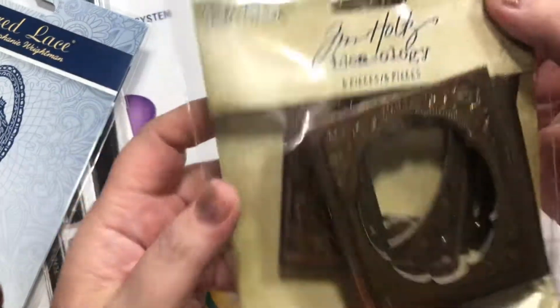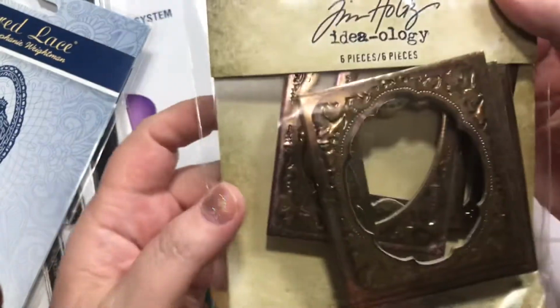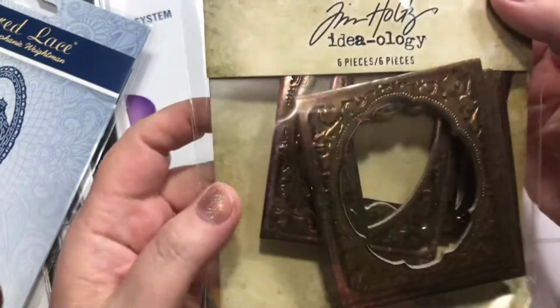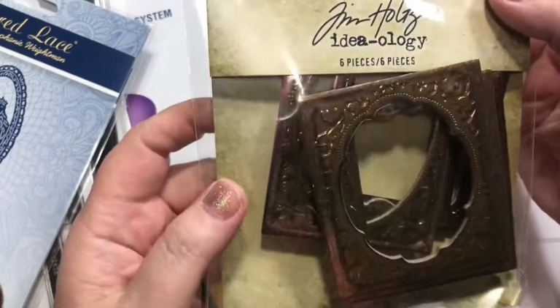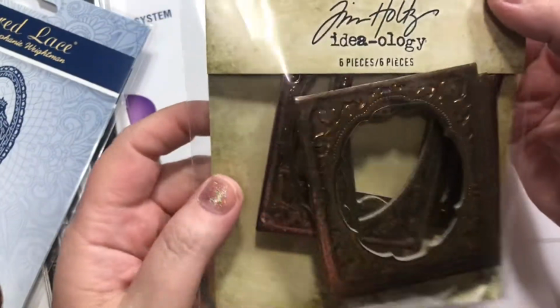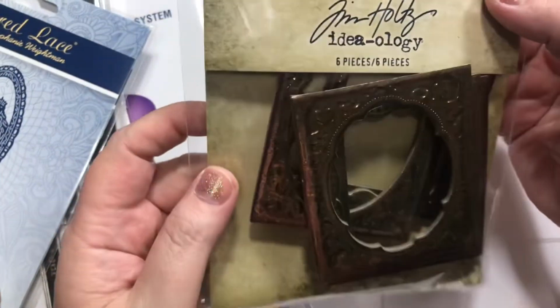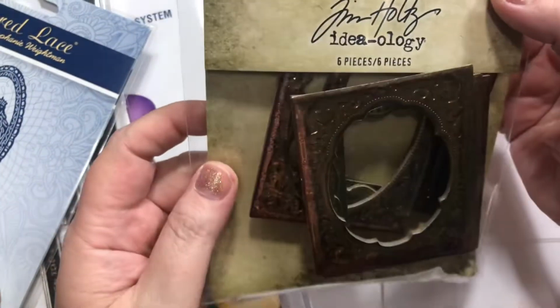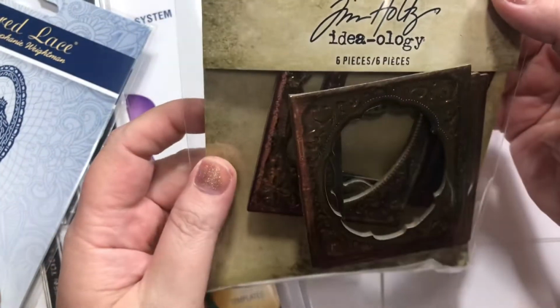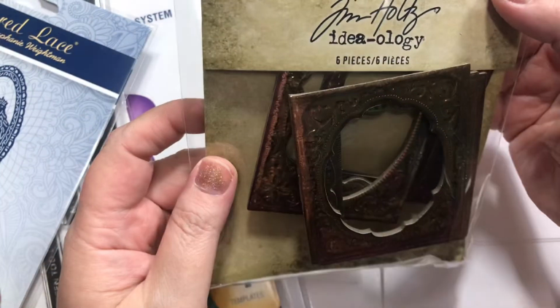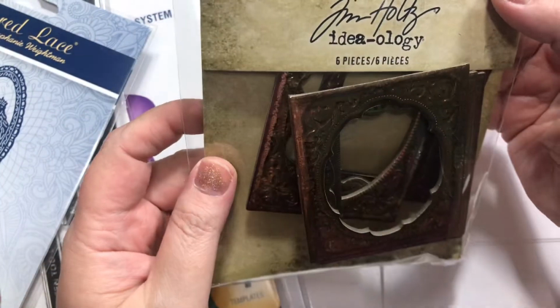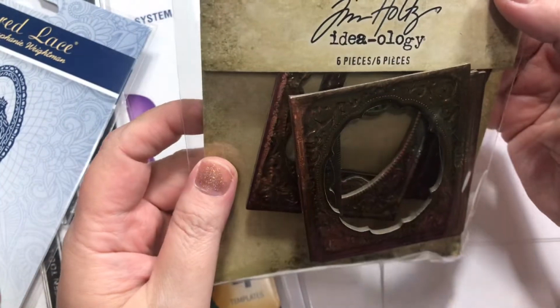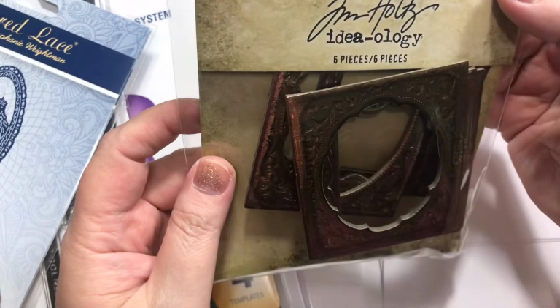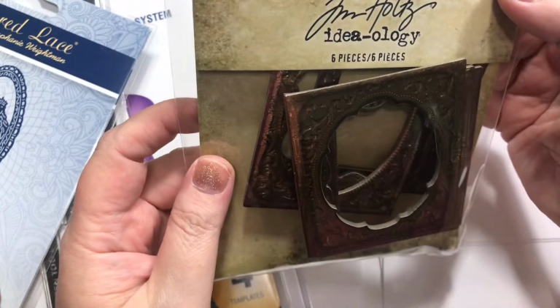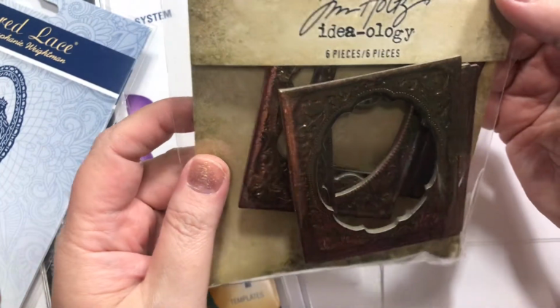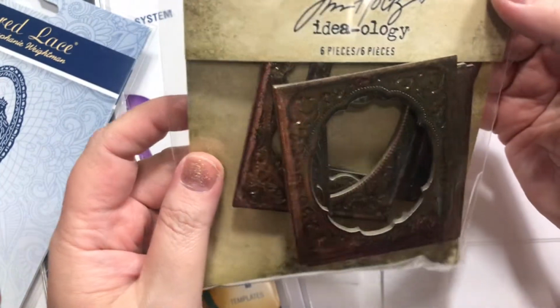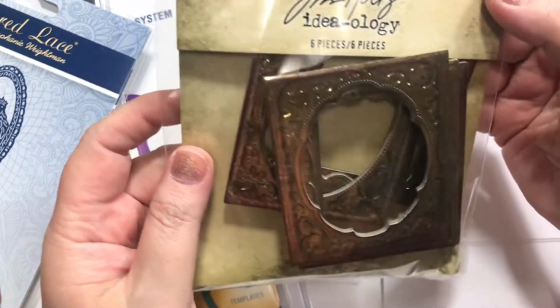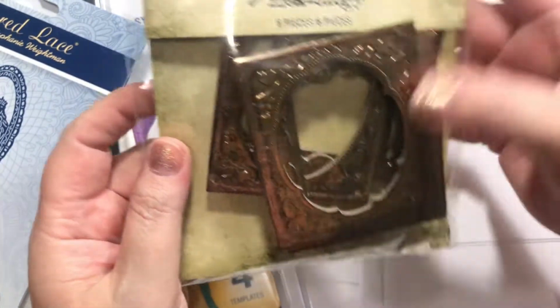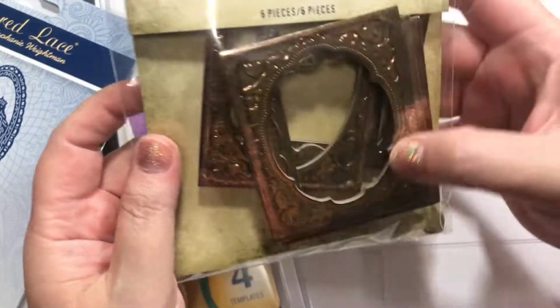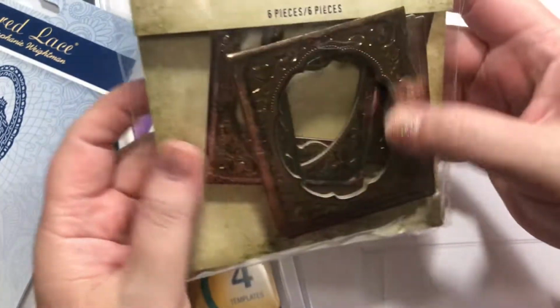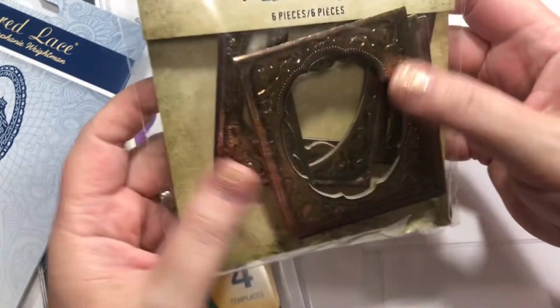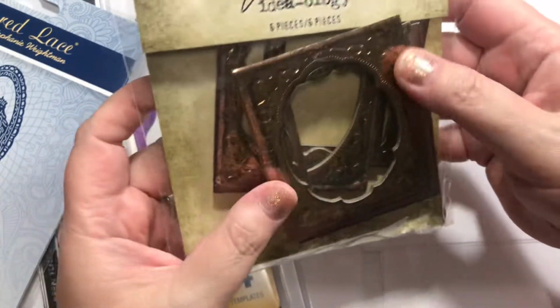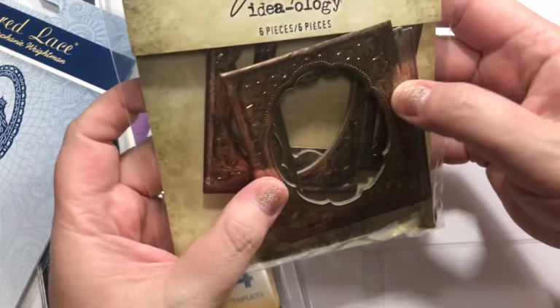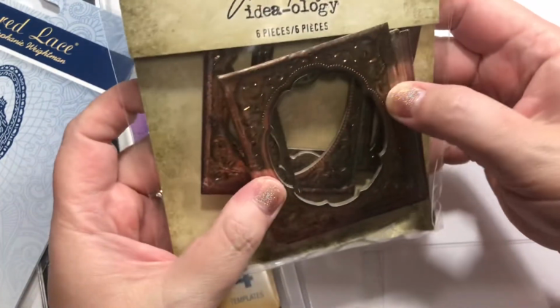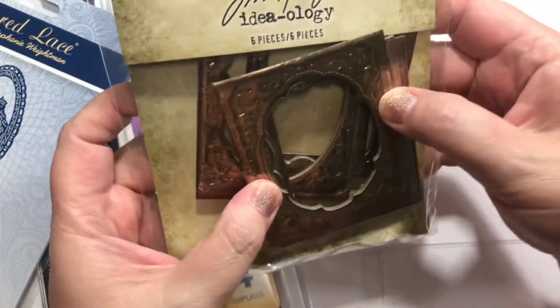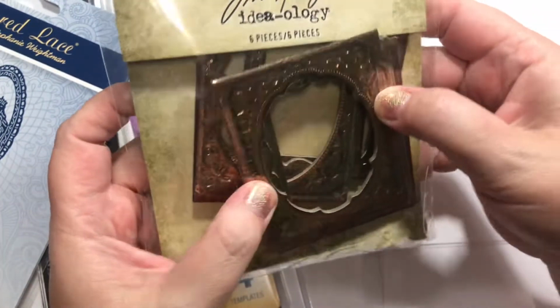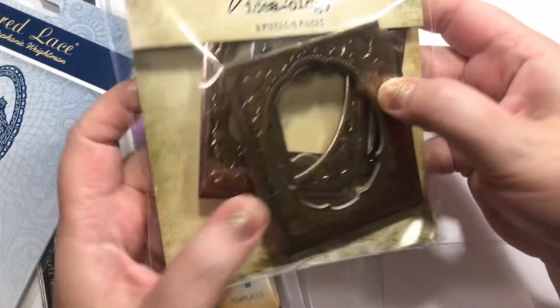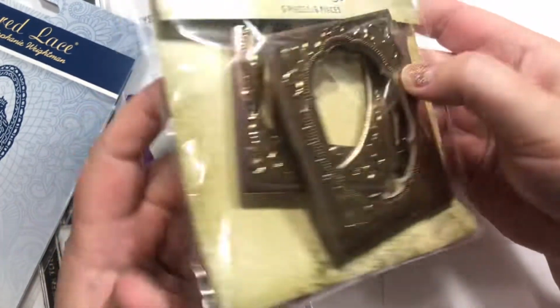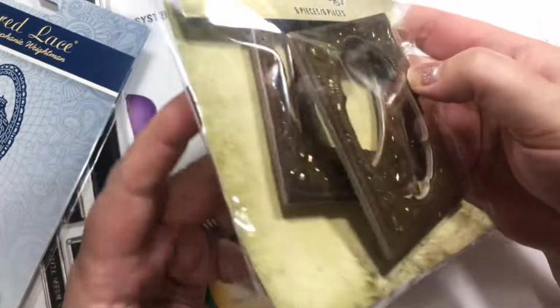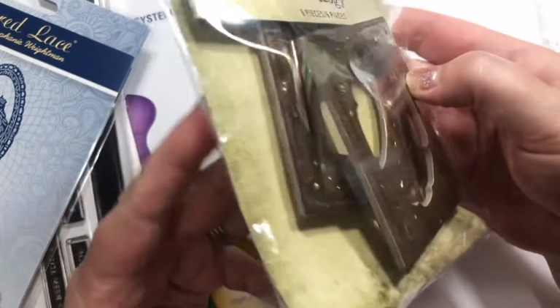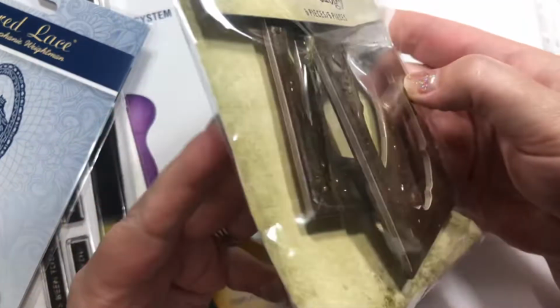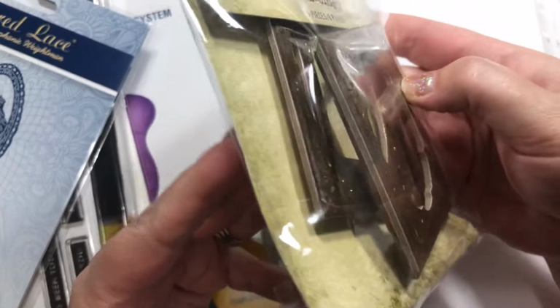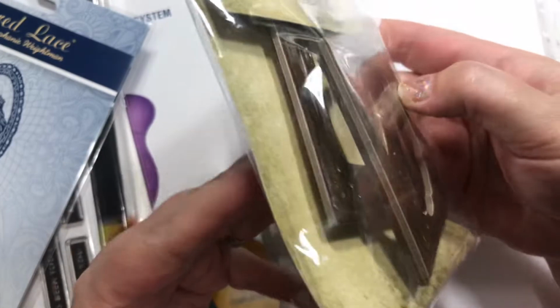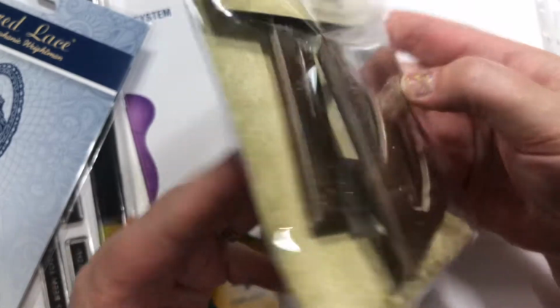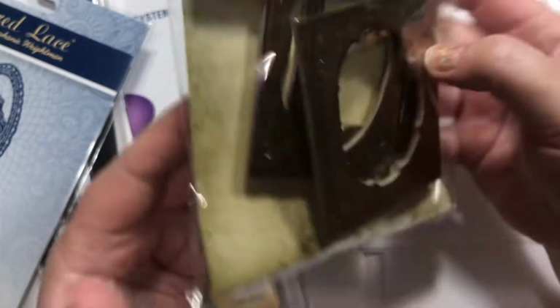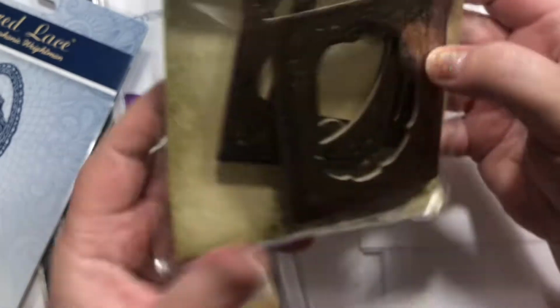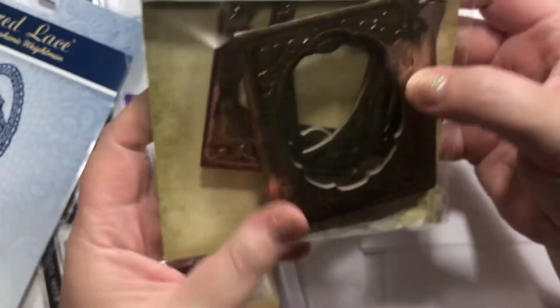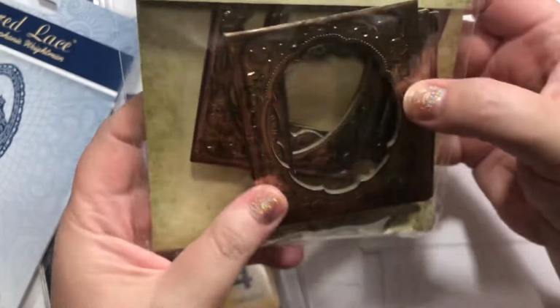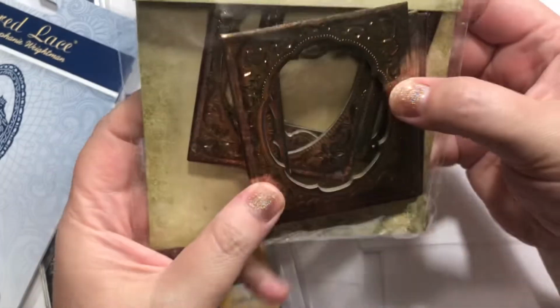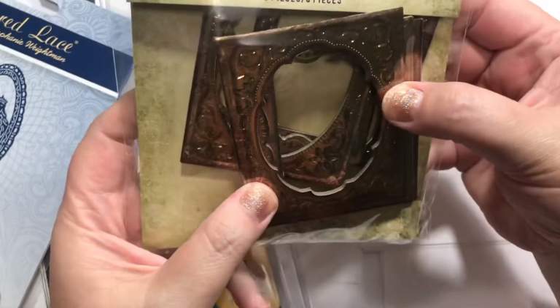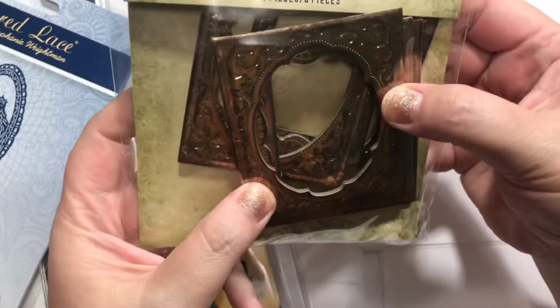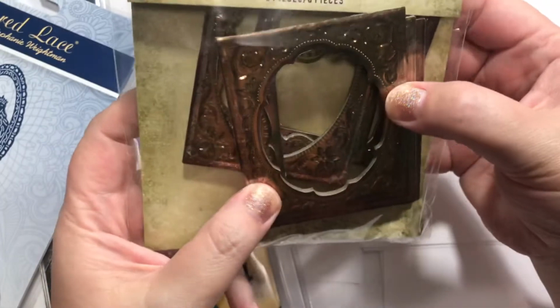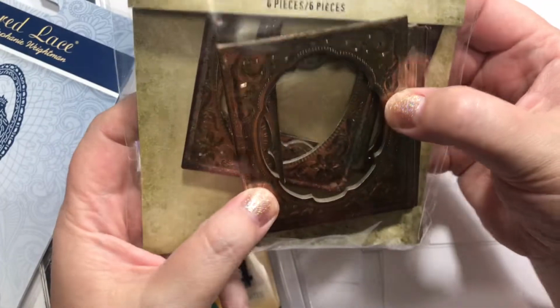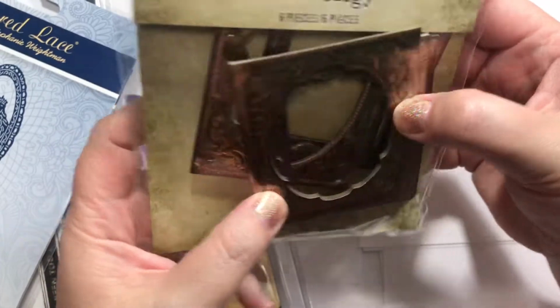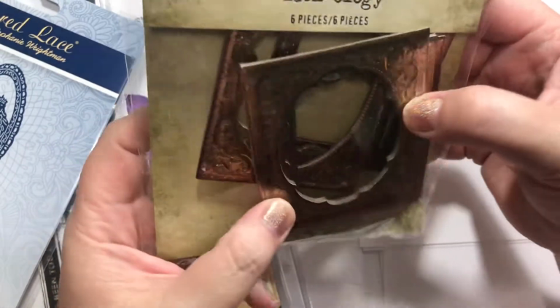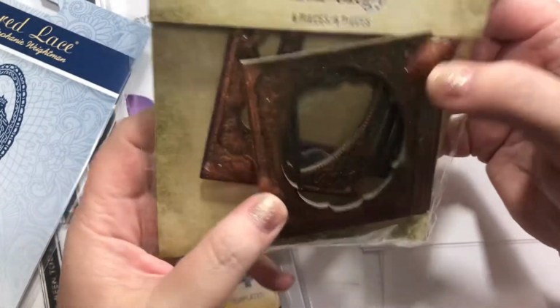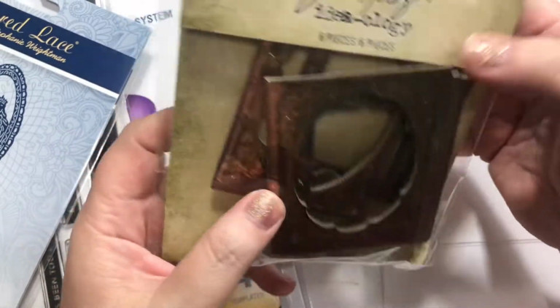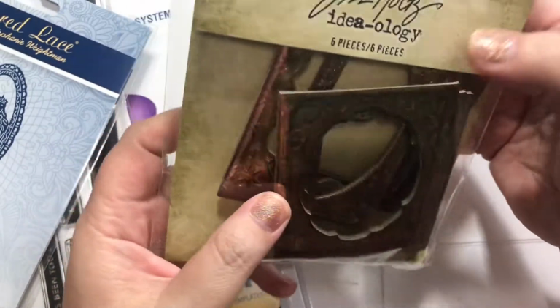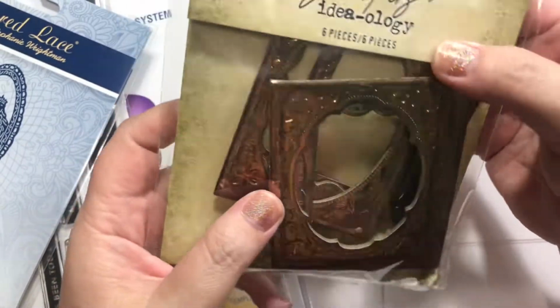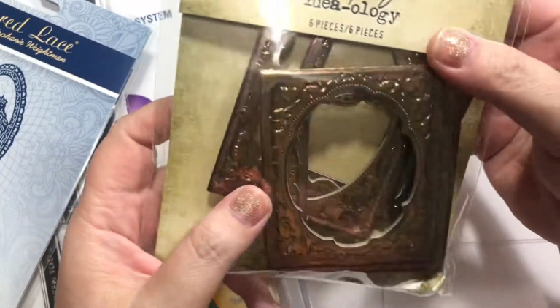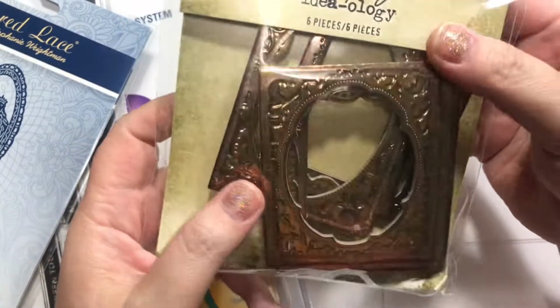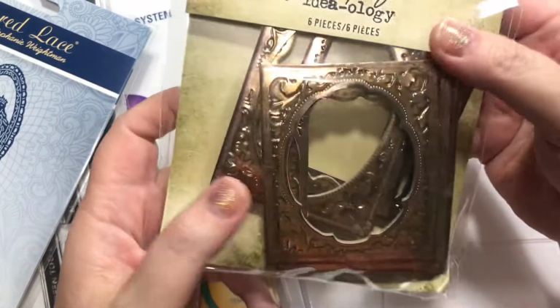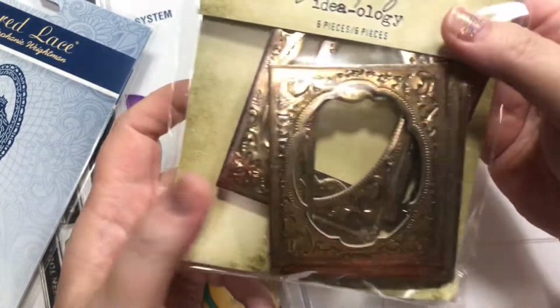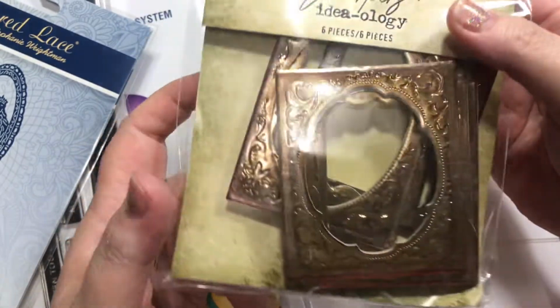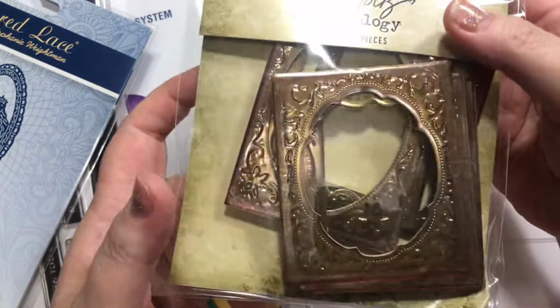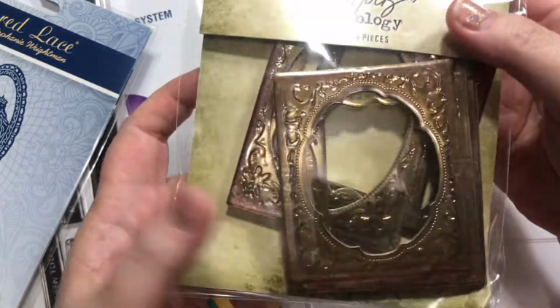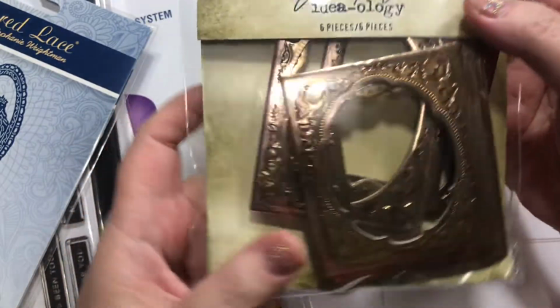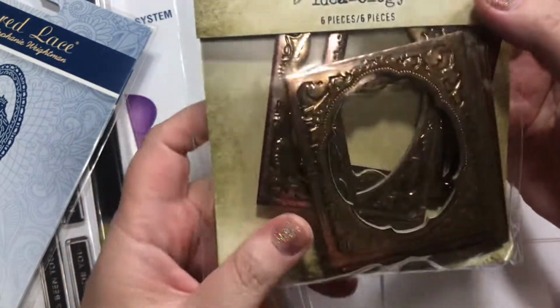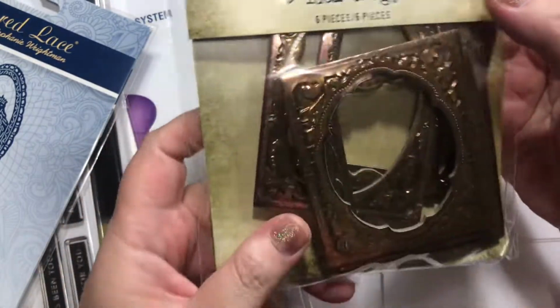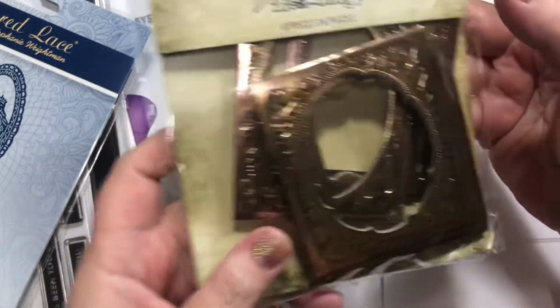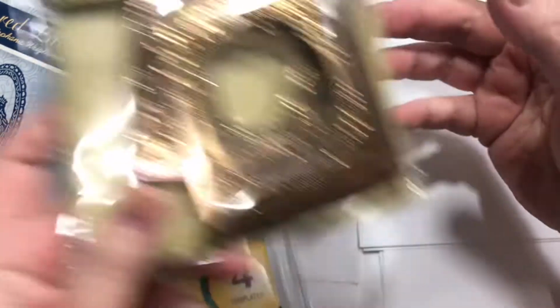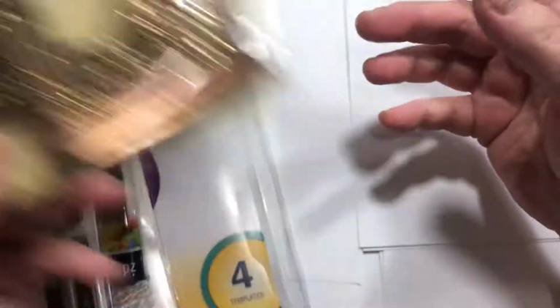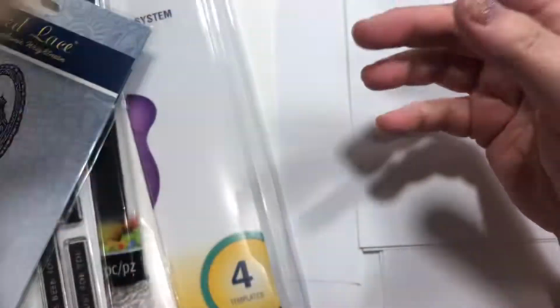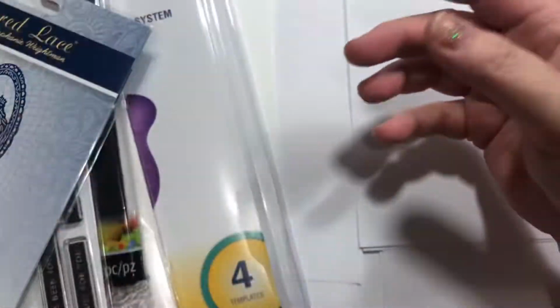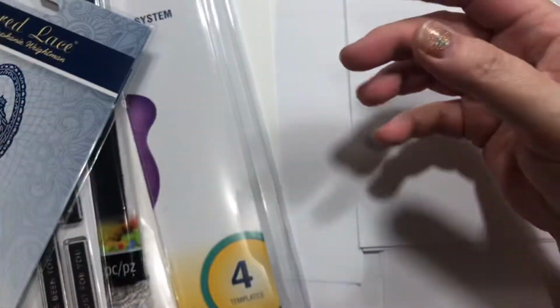From Tim Holtz, I got these little cool frames. I really like these. I think they'll be great for some of my Halloween projects coming up.